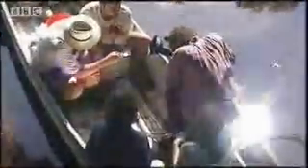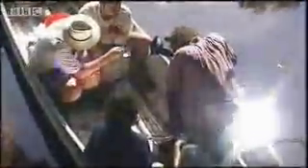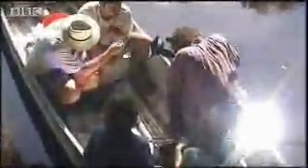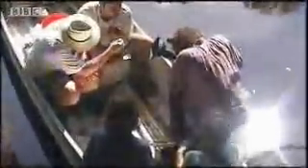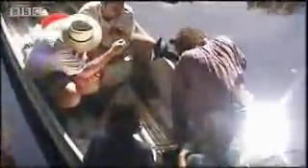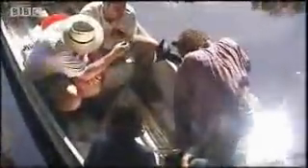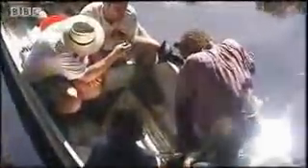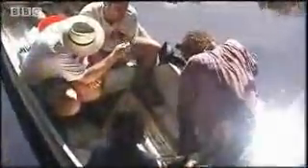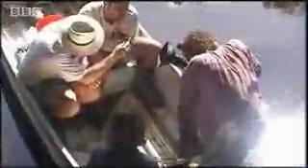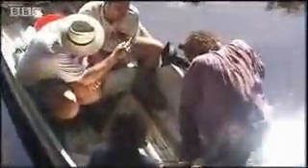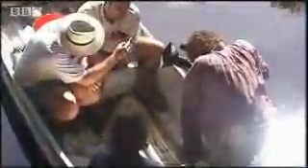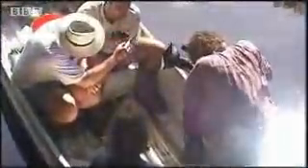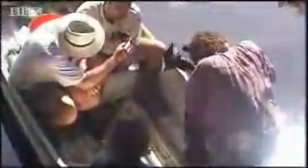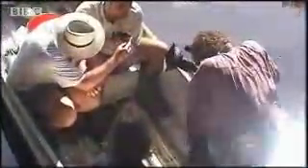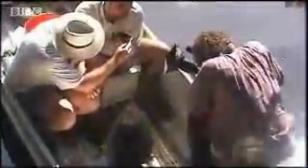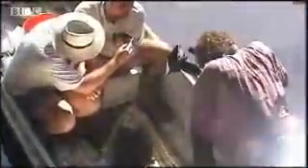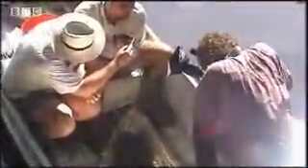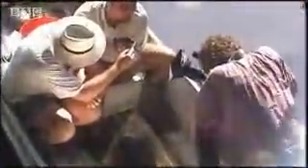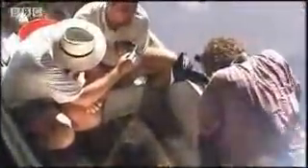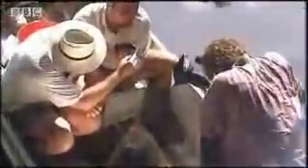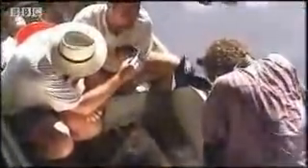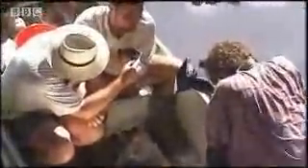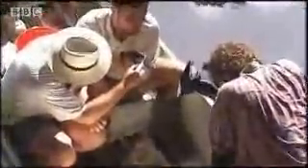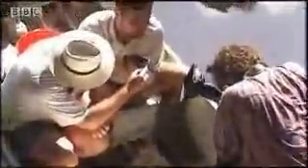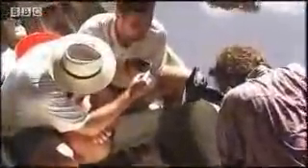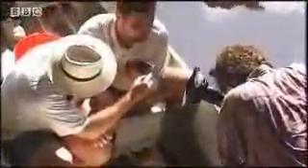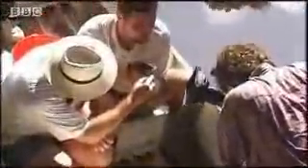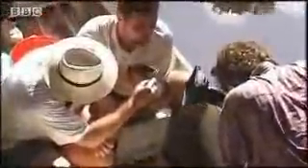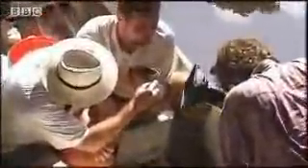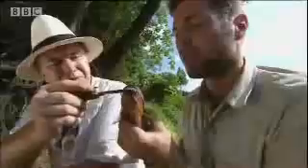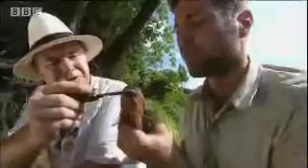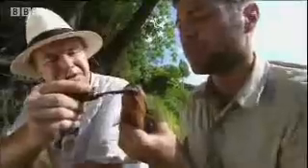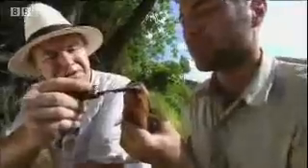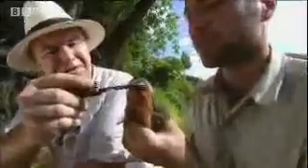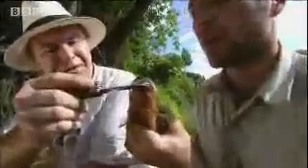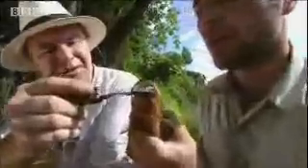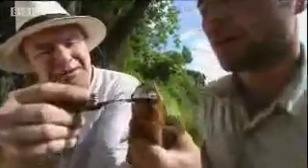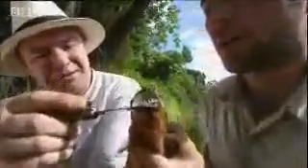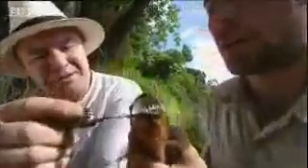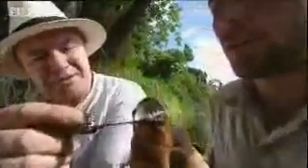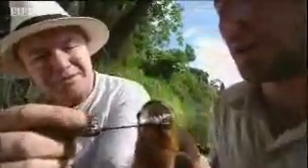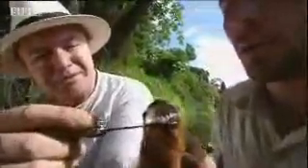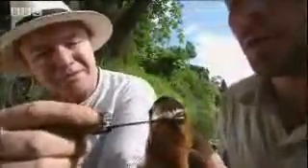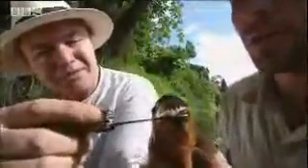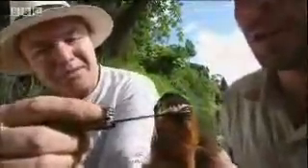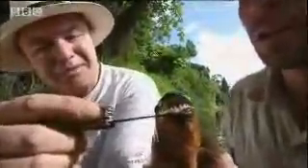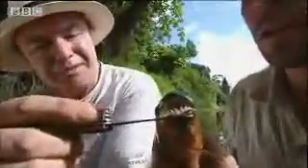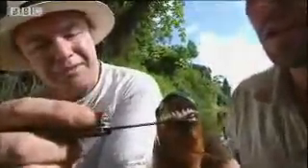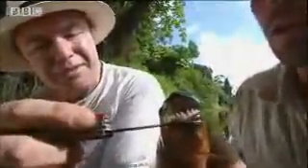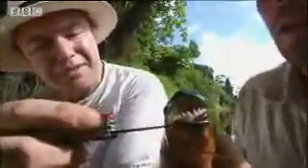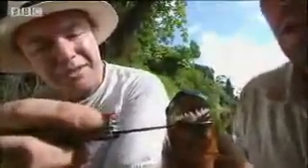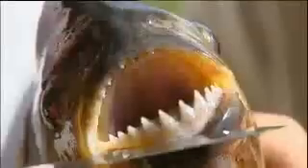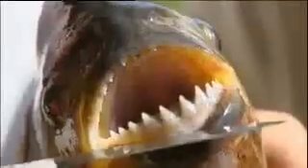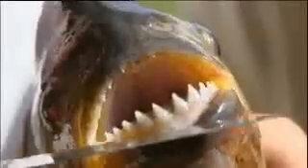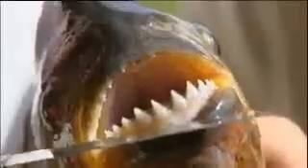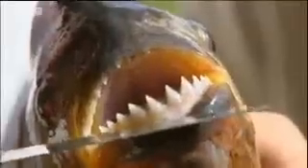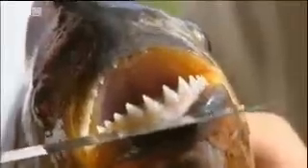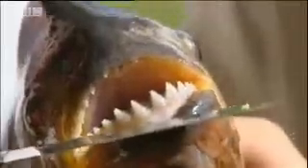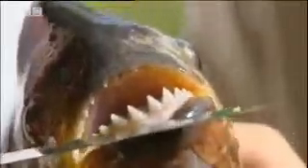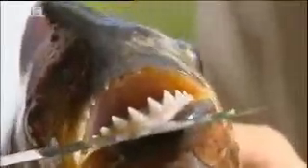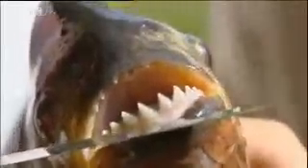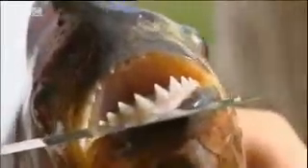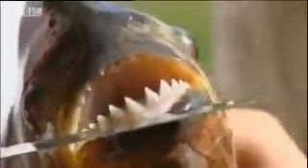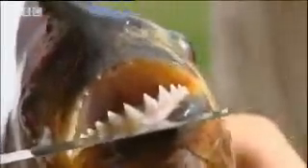Let's have a look at the teeth. We can see just how powerful those jaws are. They are incredible, aren't they? They'll cut straight through flesh.